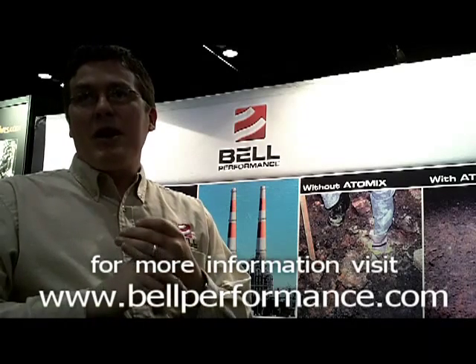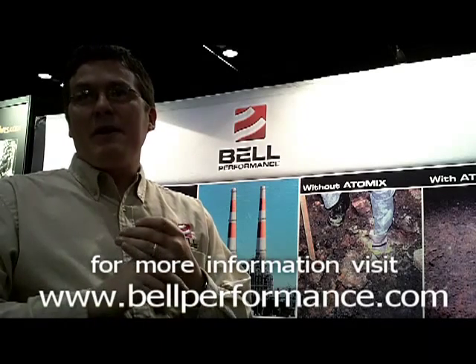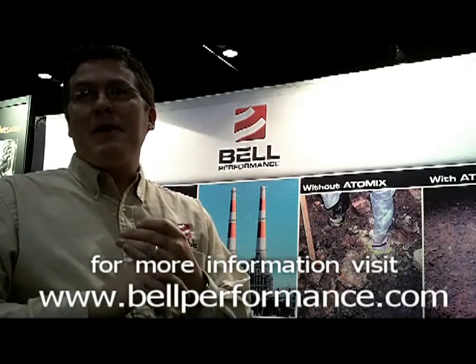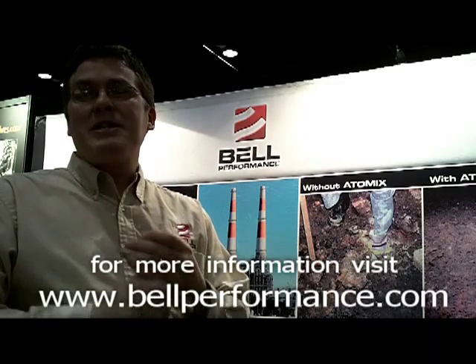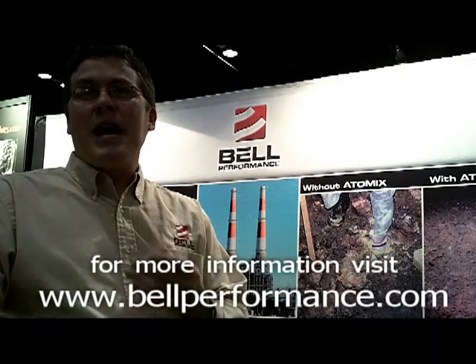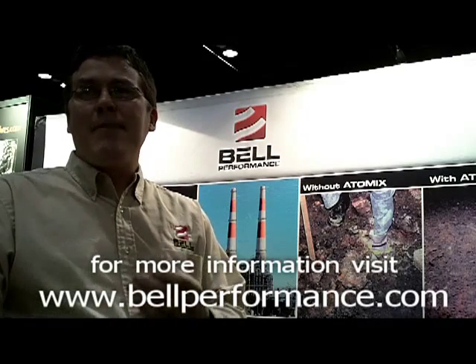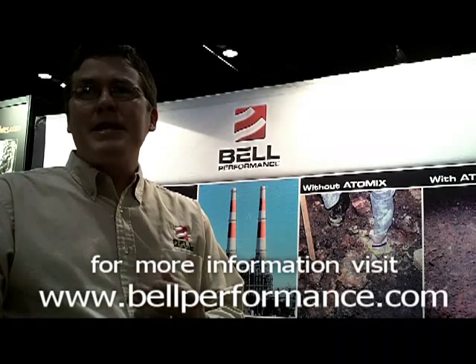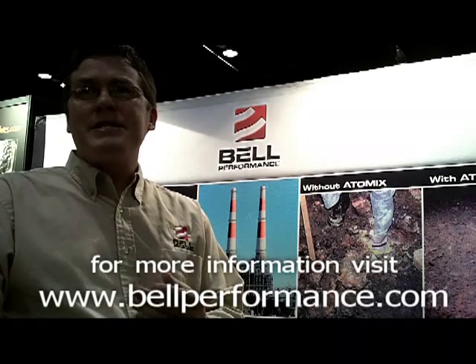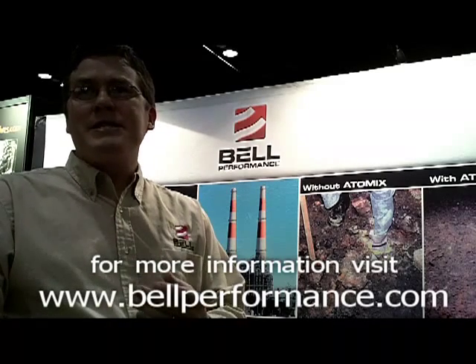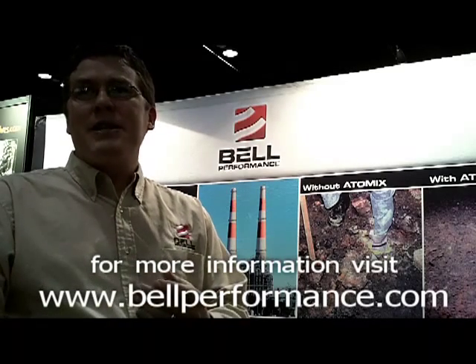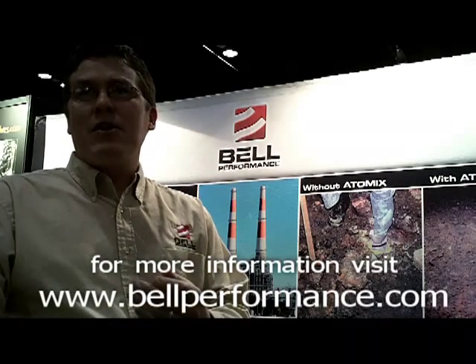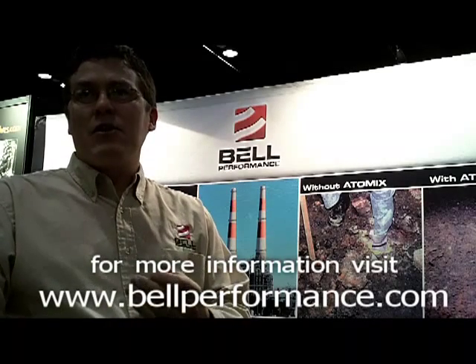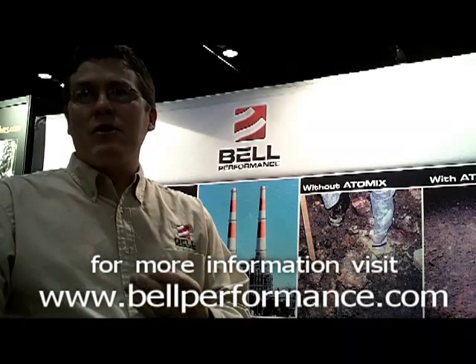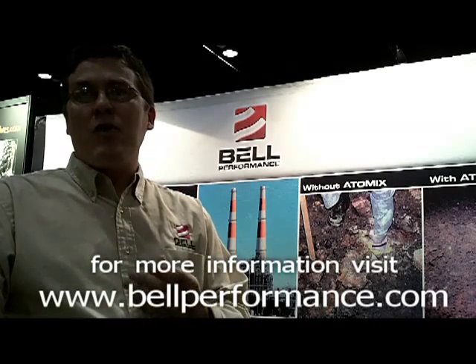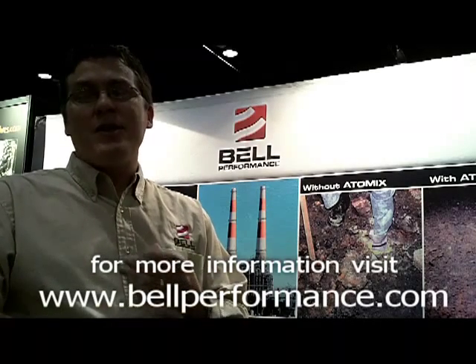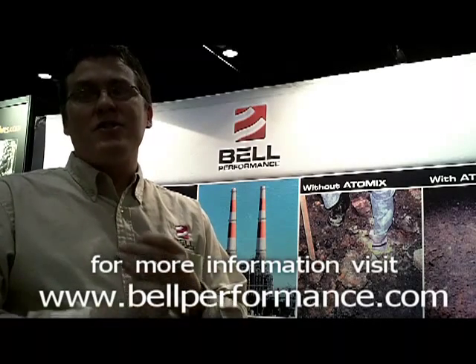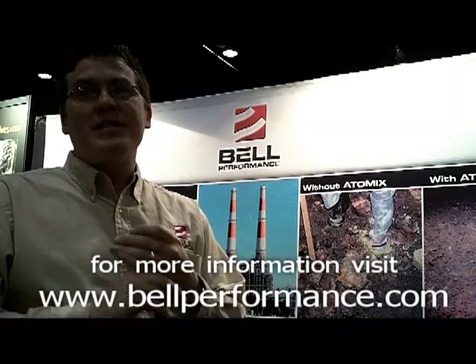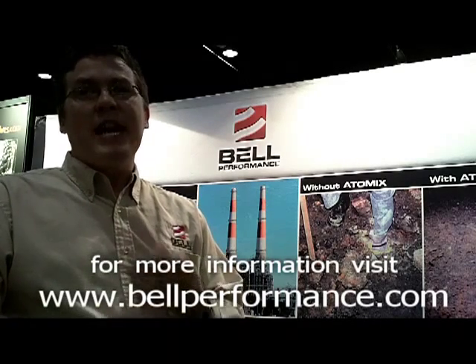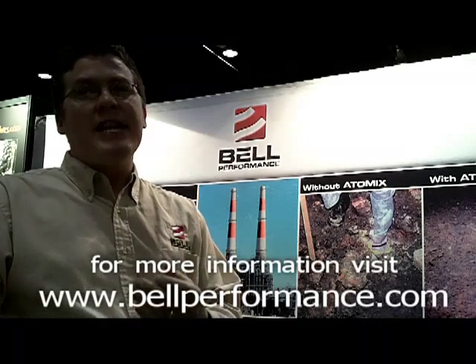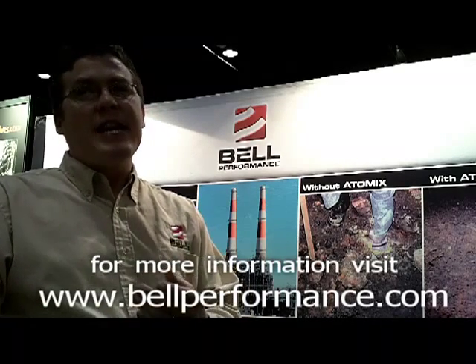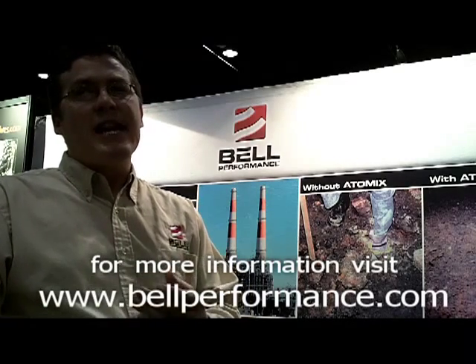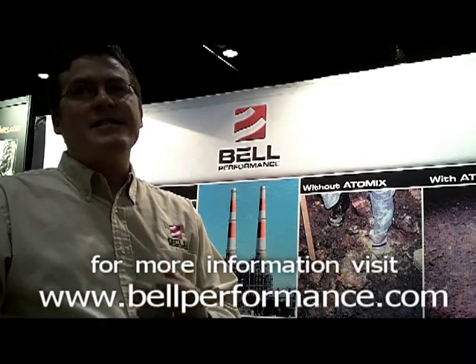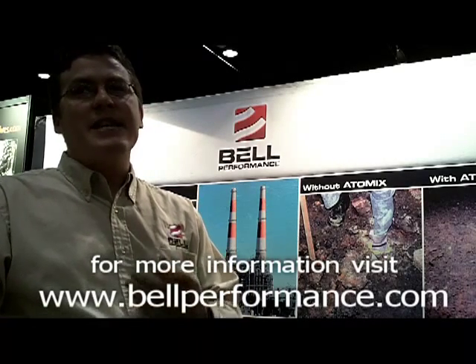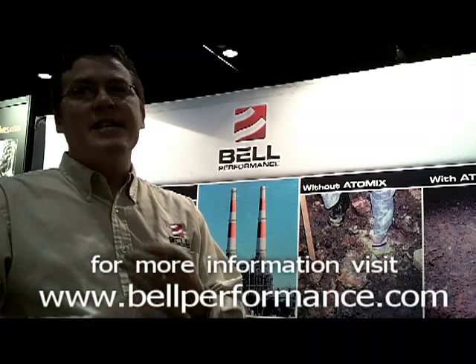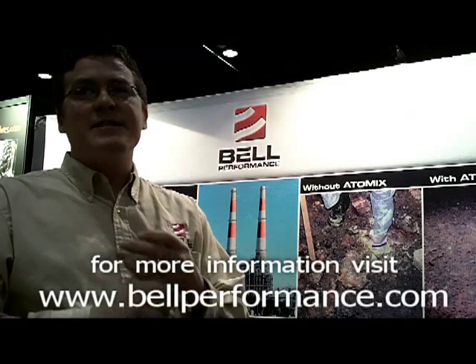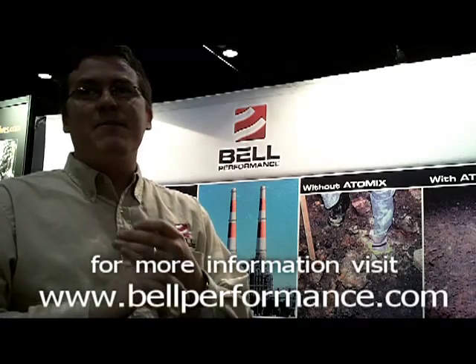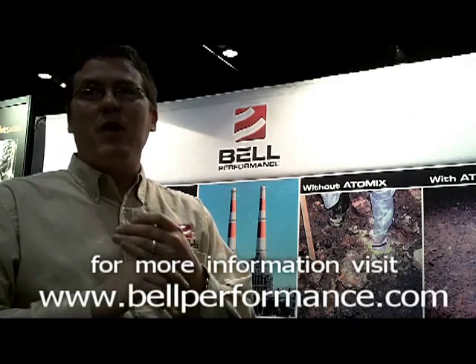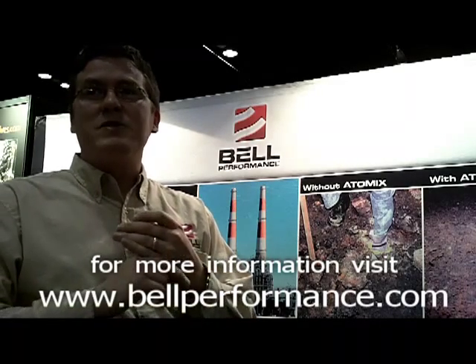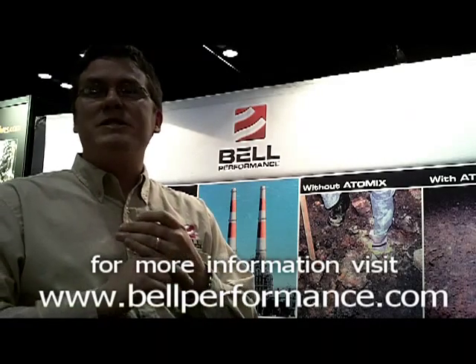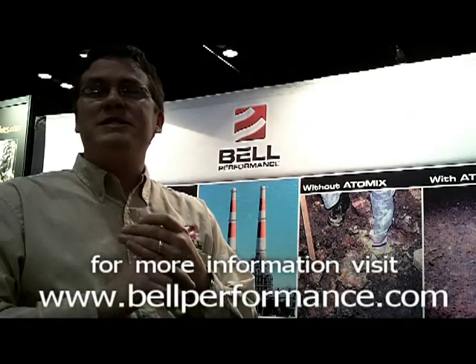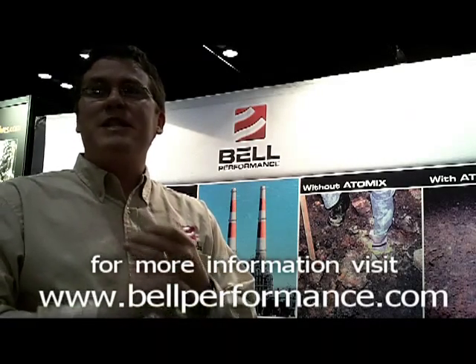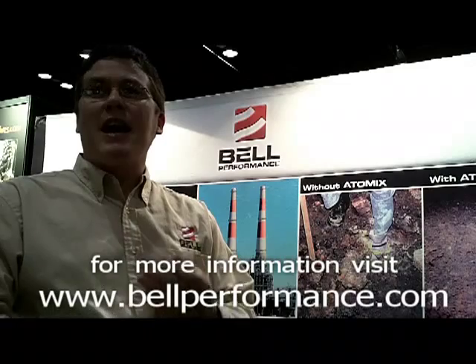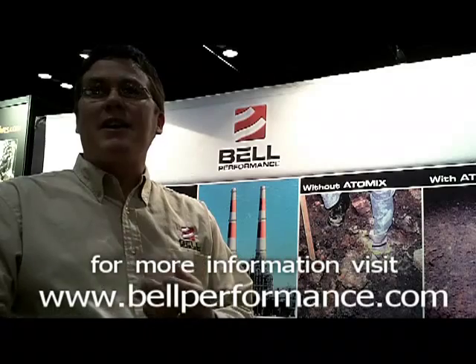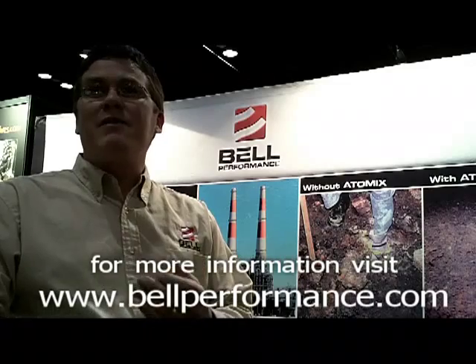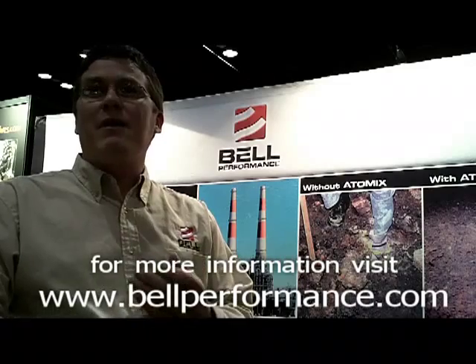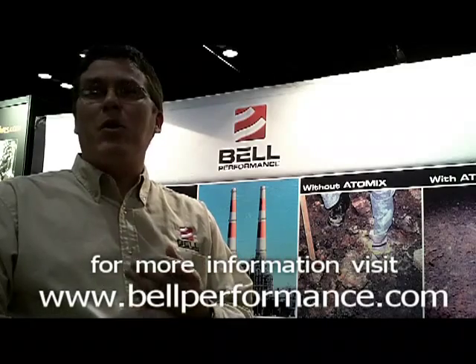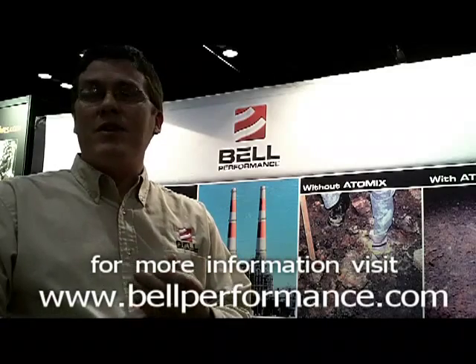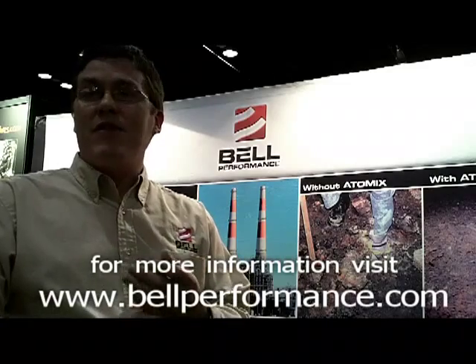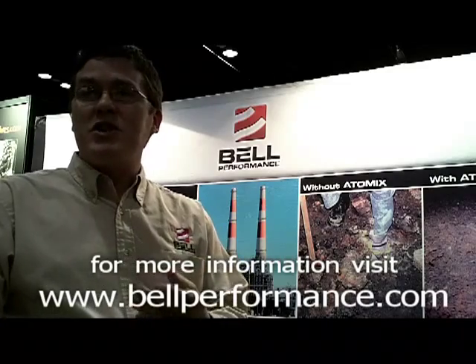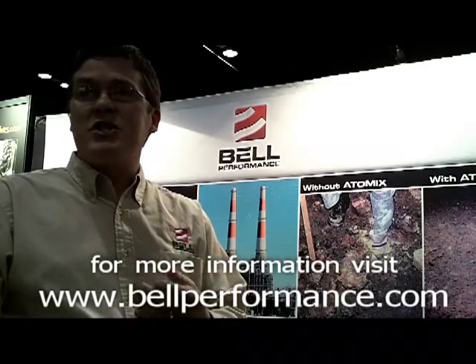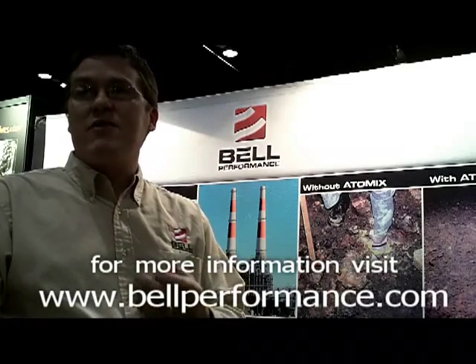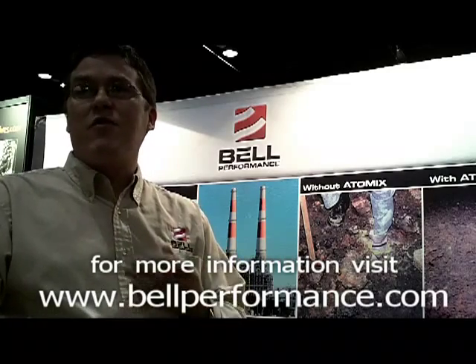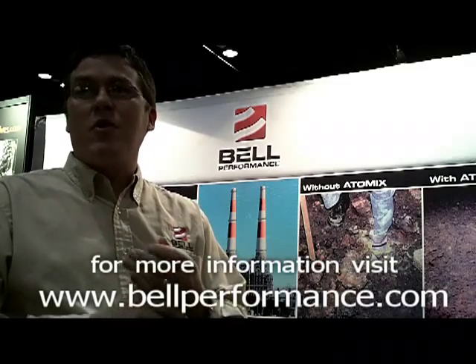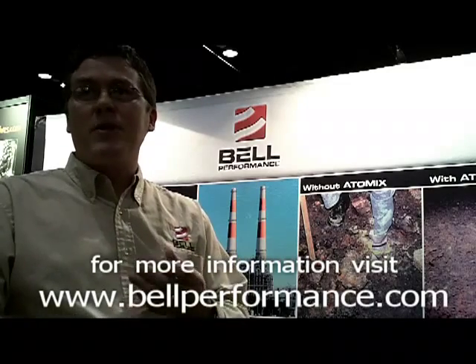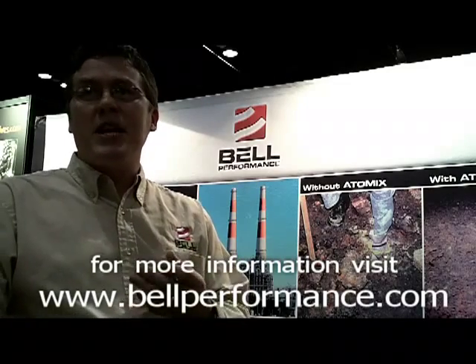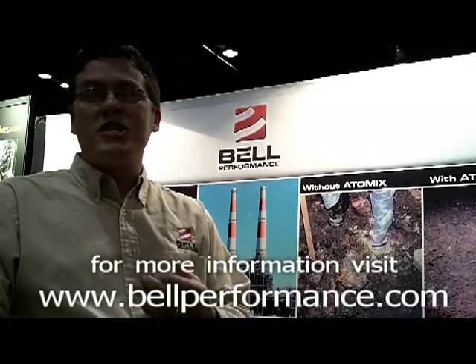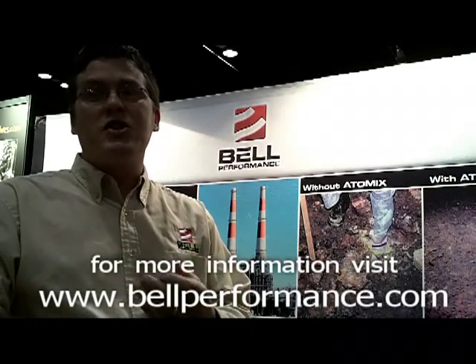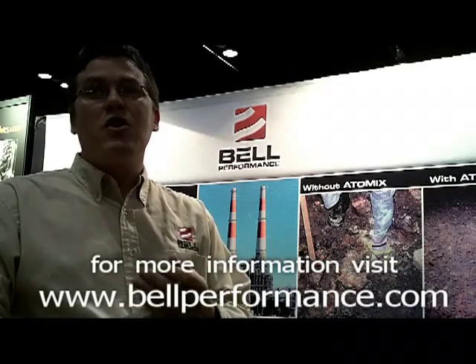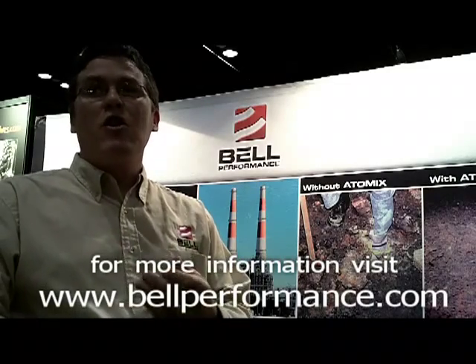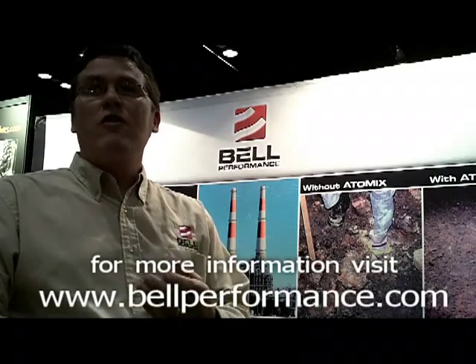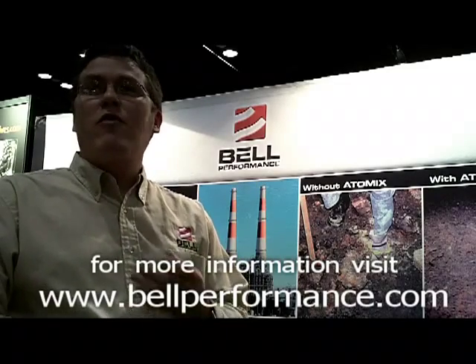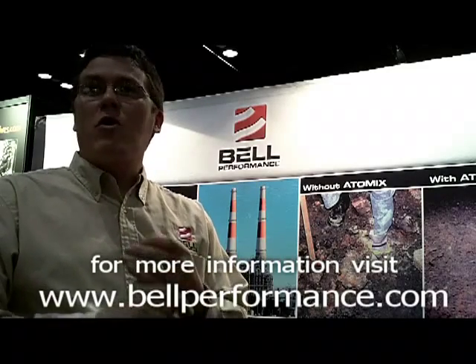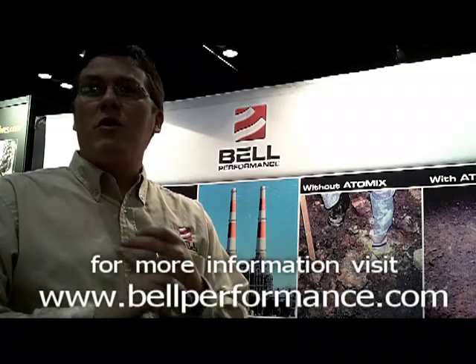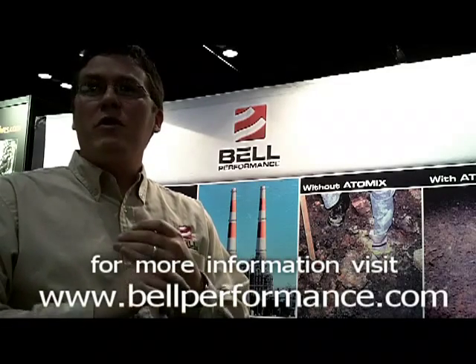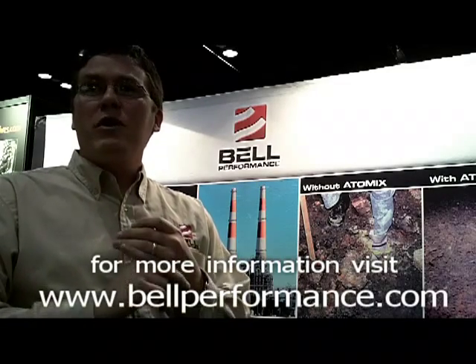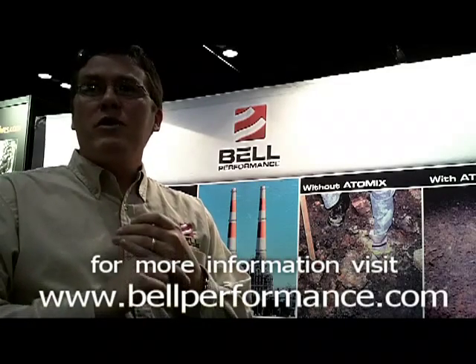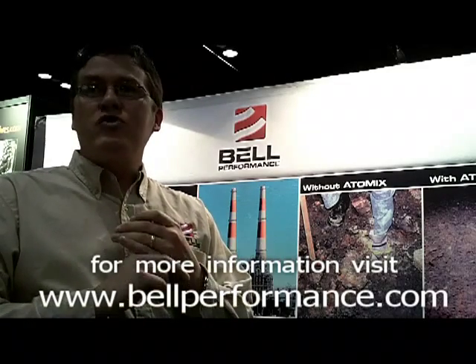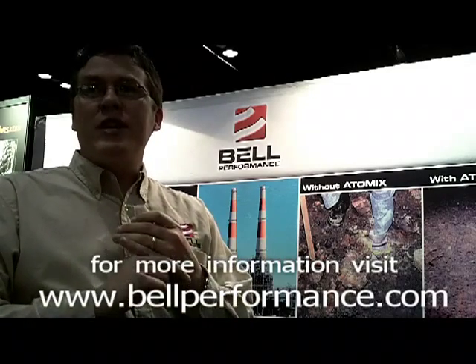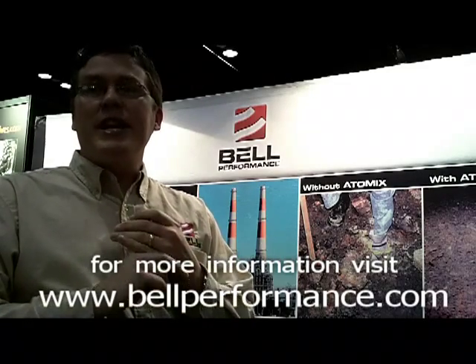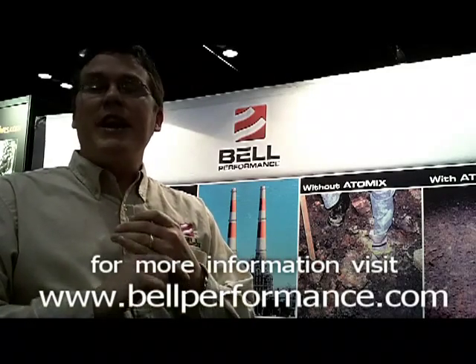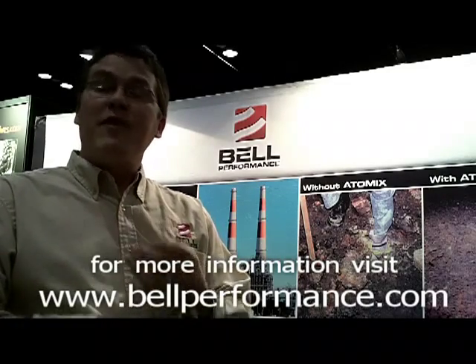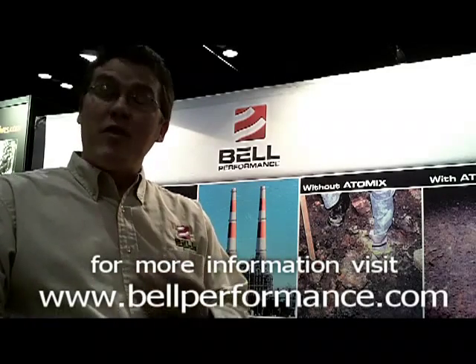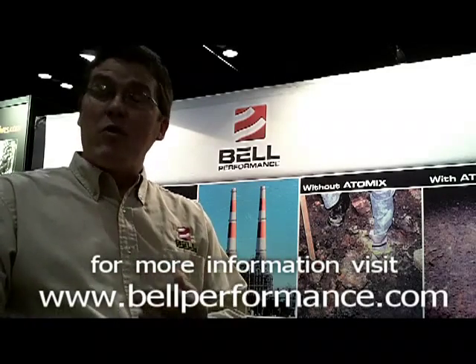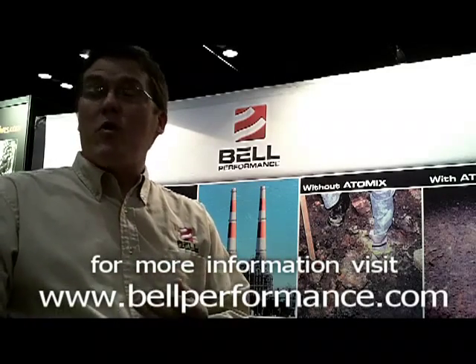So, Atomix, otherwise known as ATX, is Bell's stock multifunction formulation for treating heavy fuel oil.